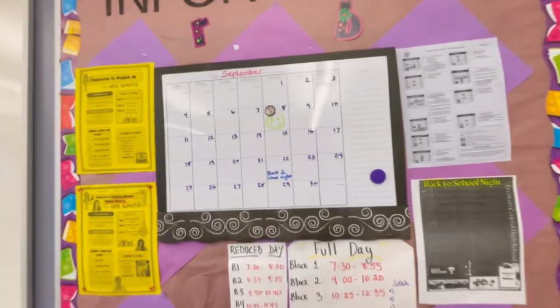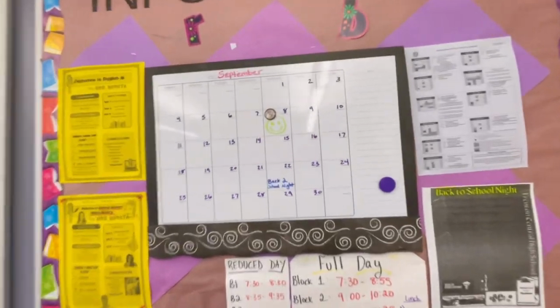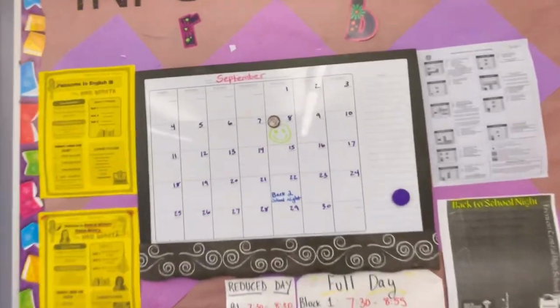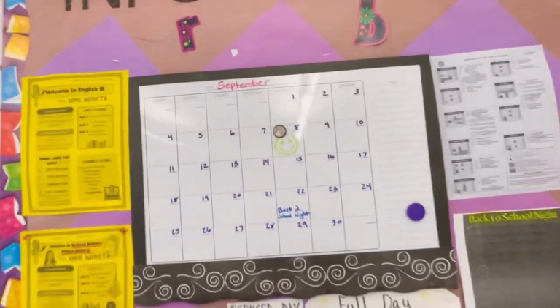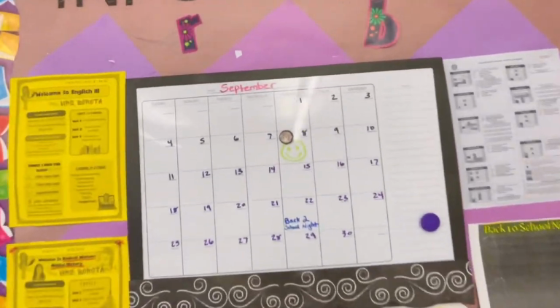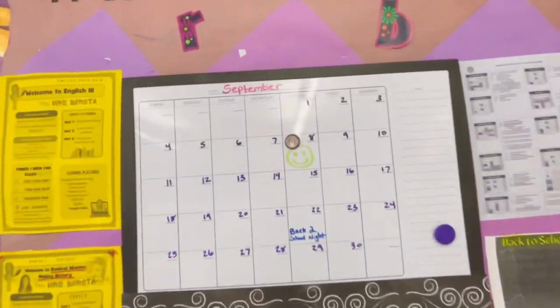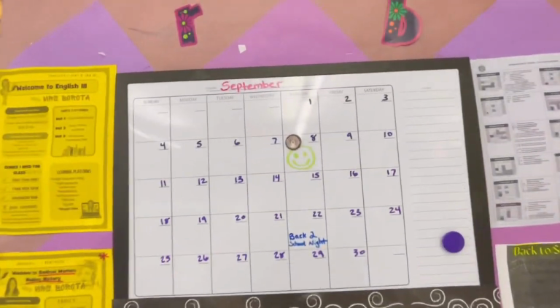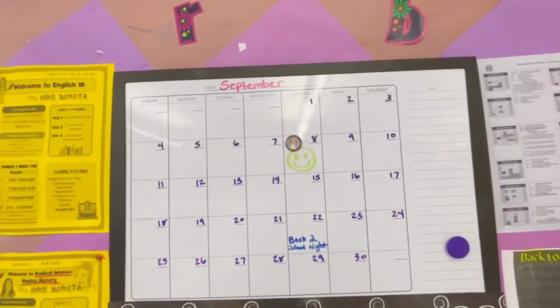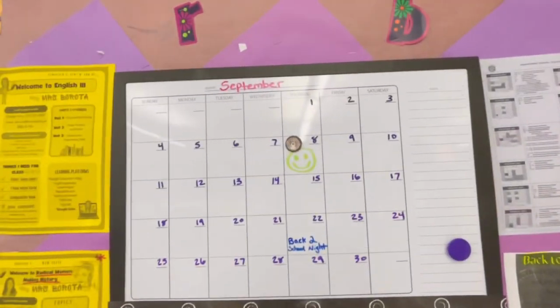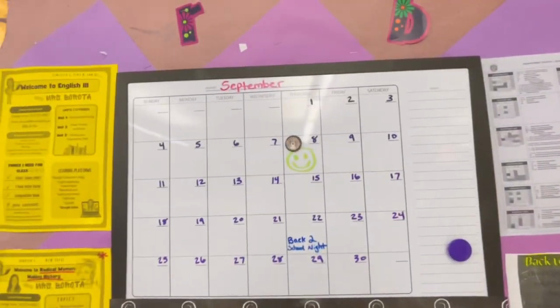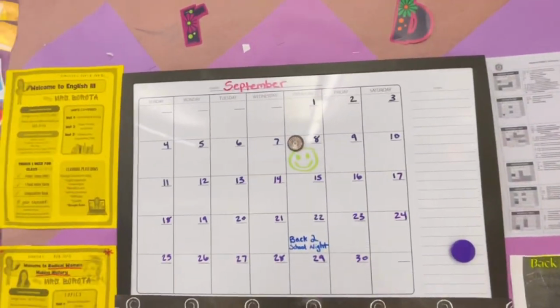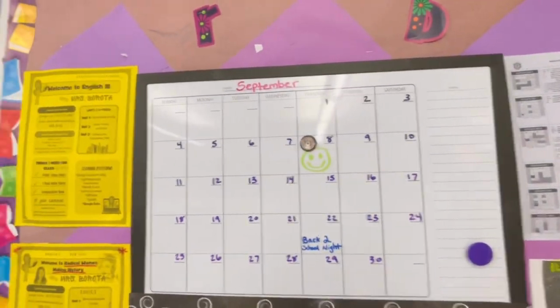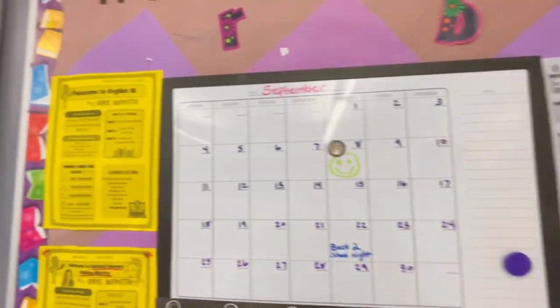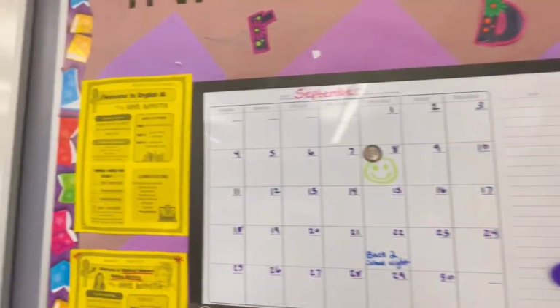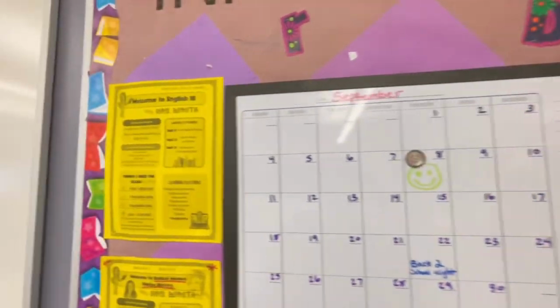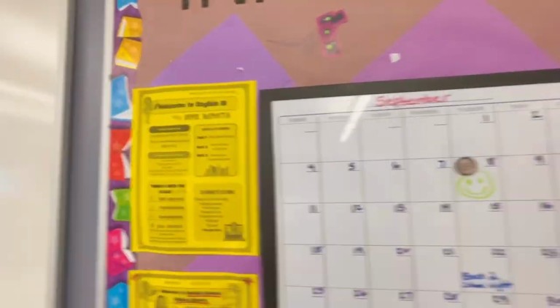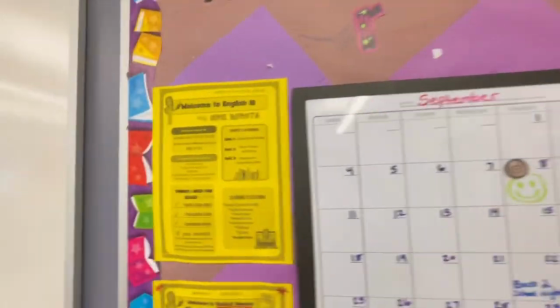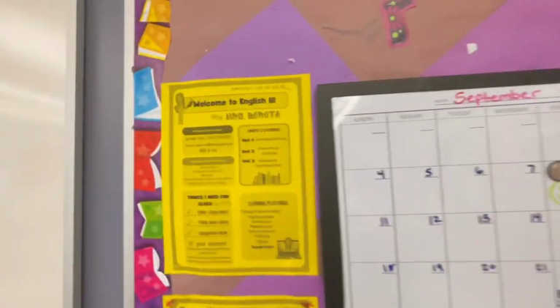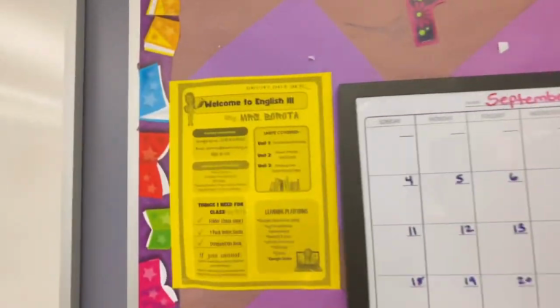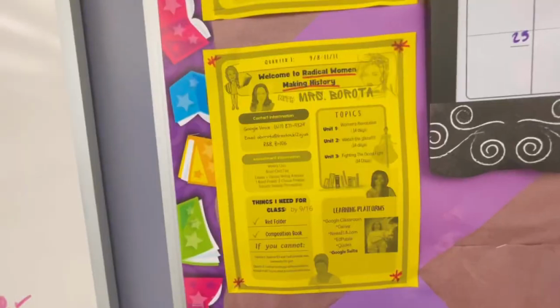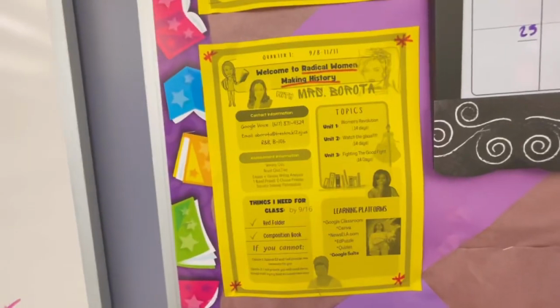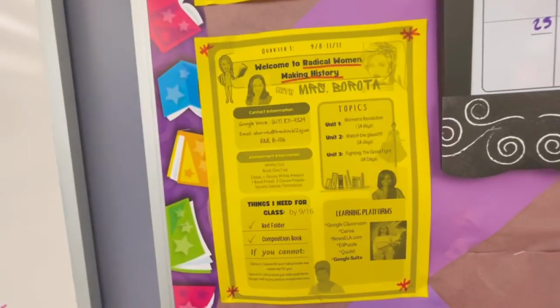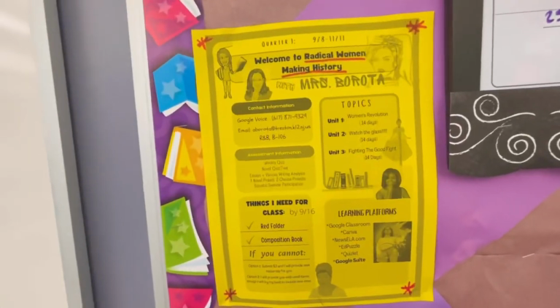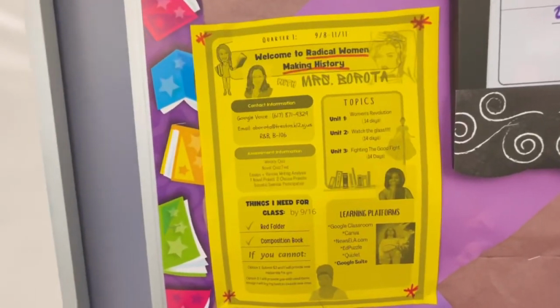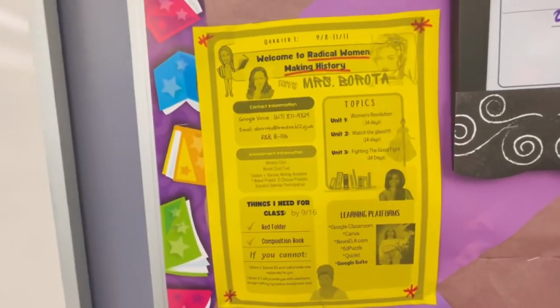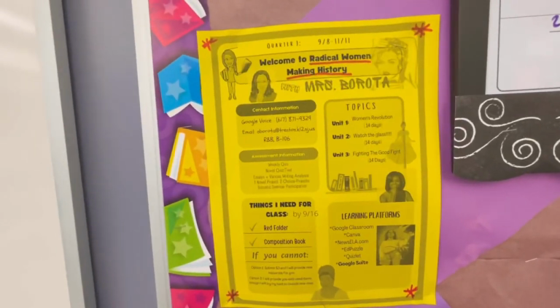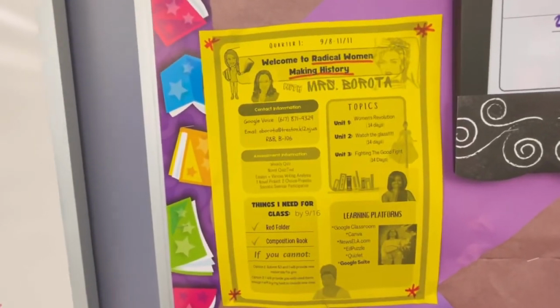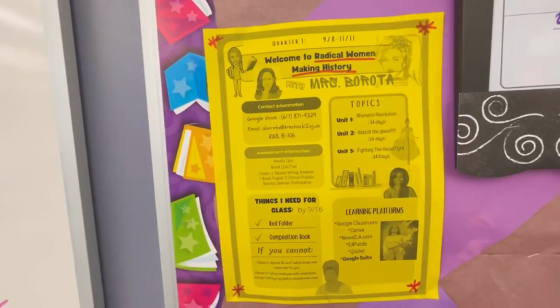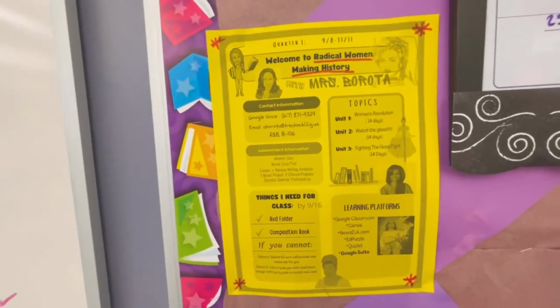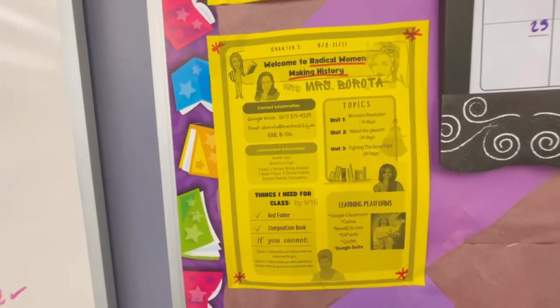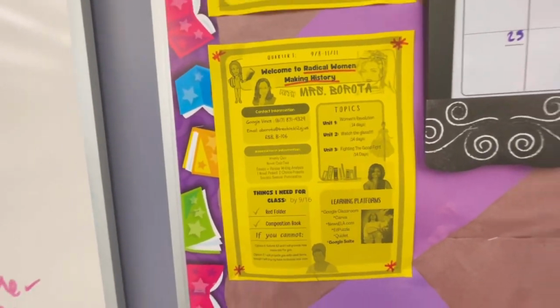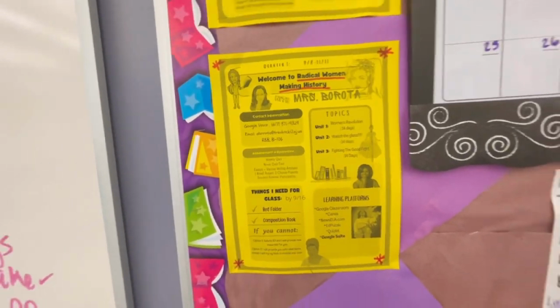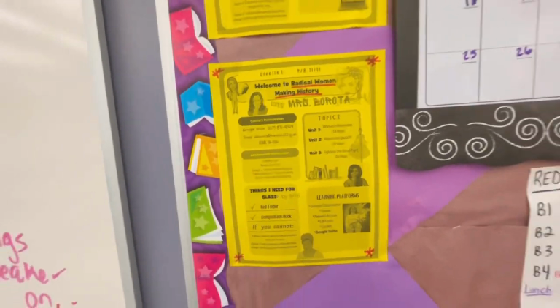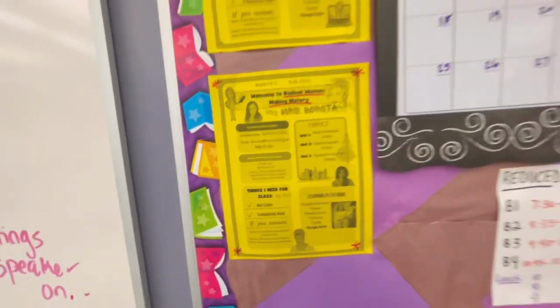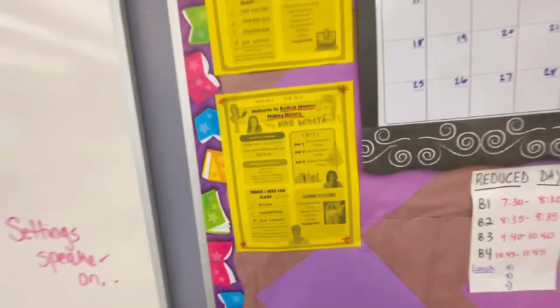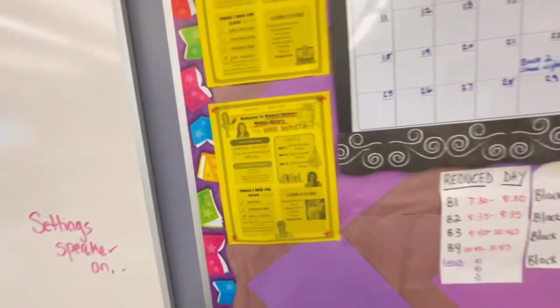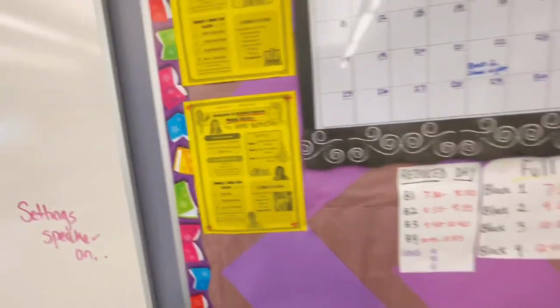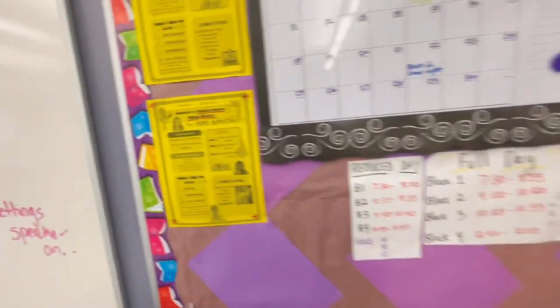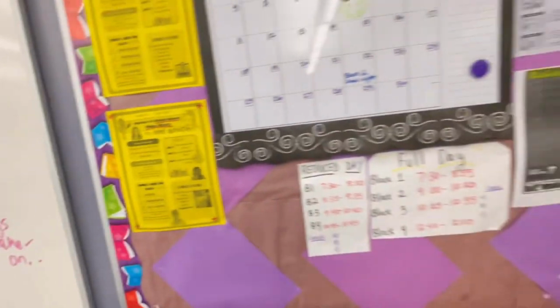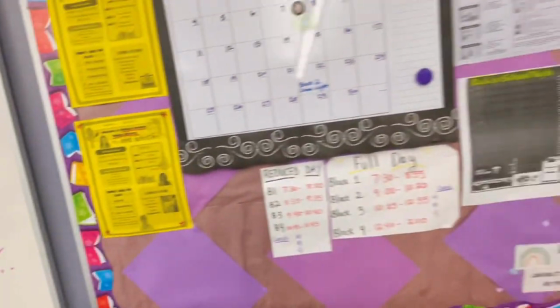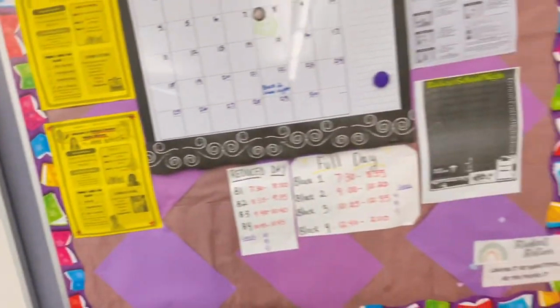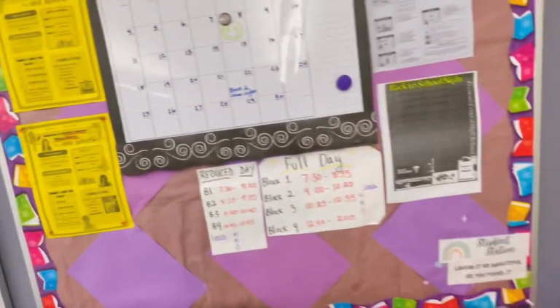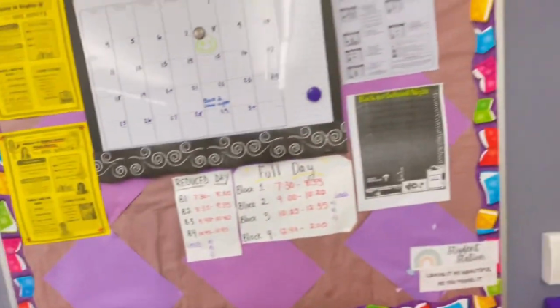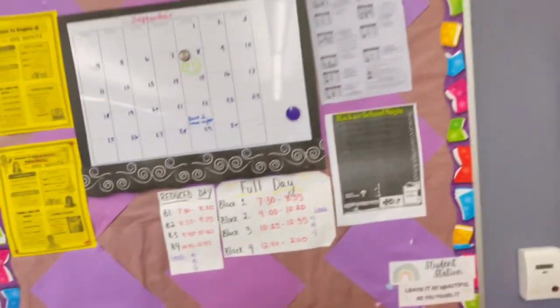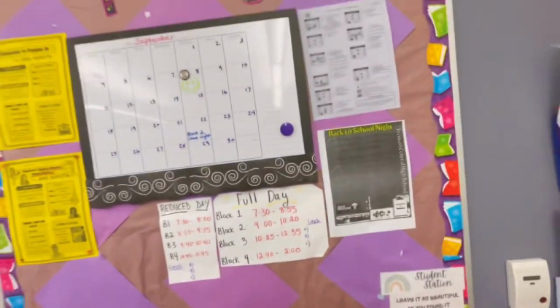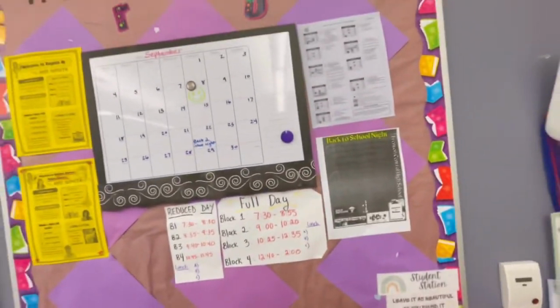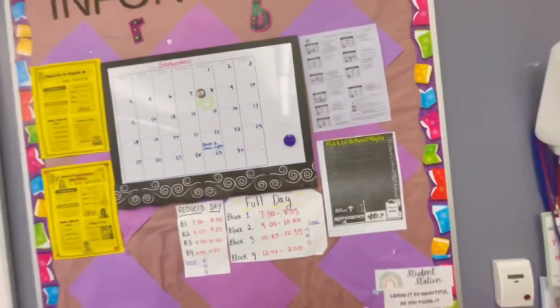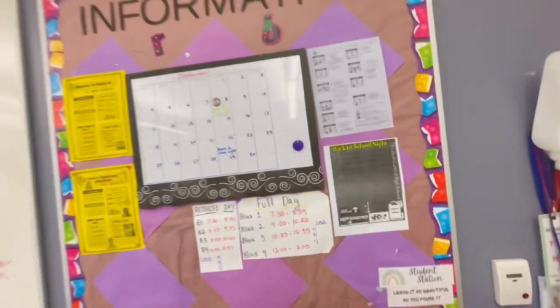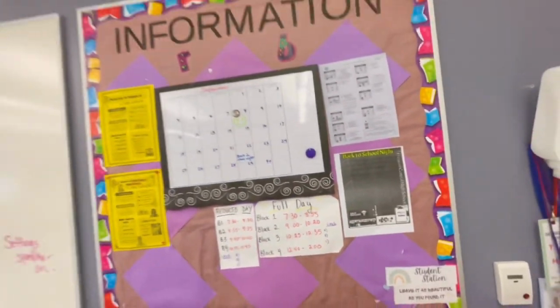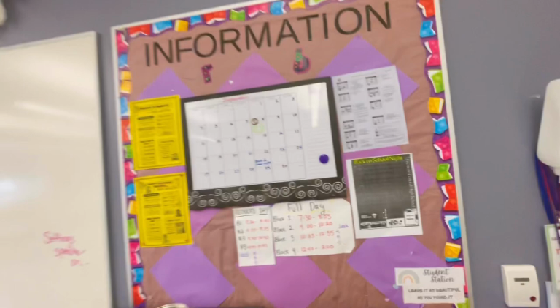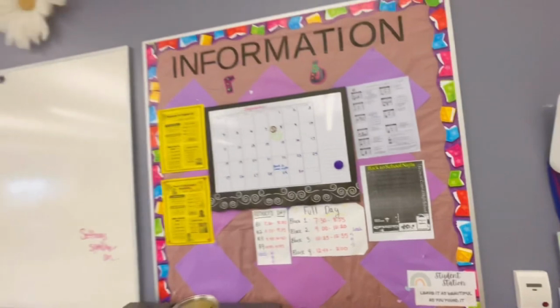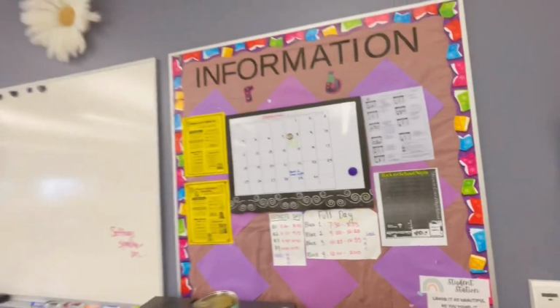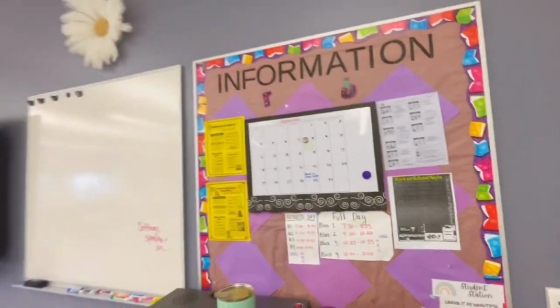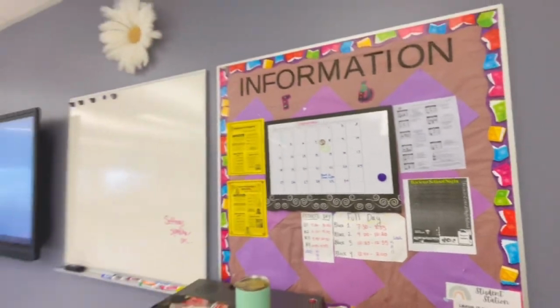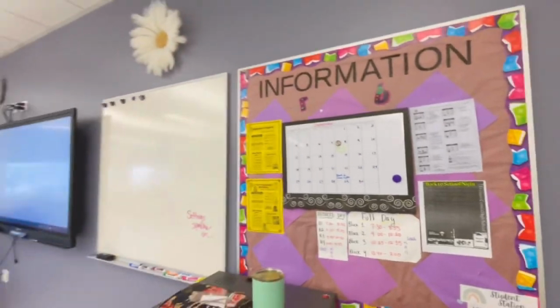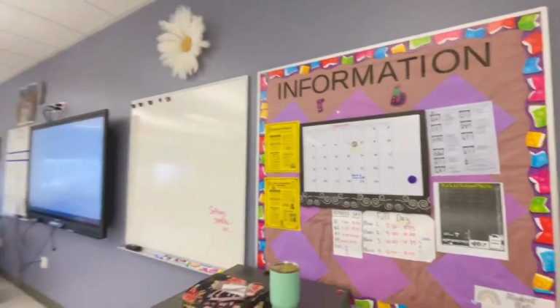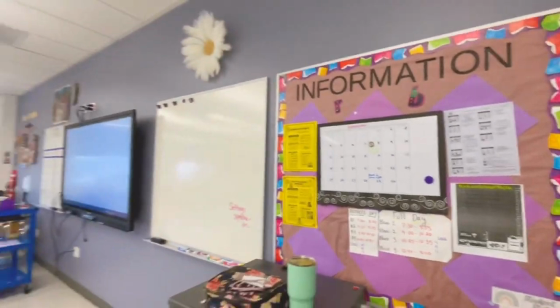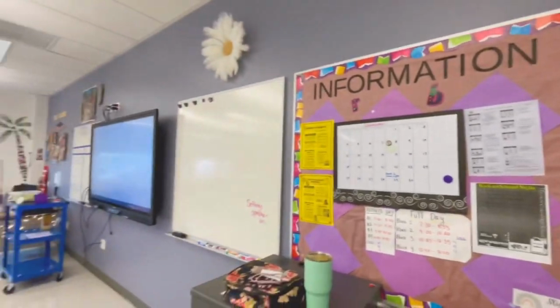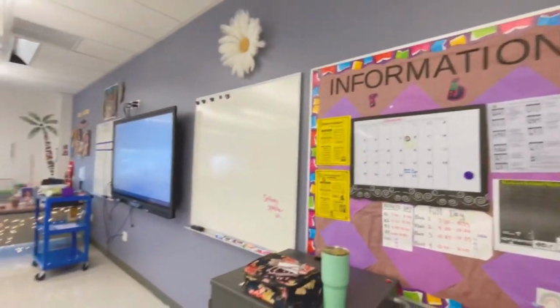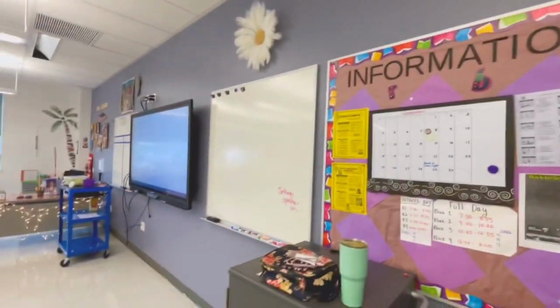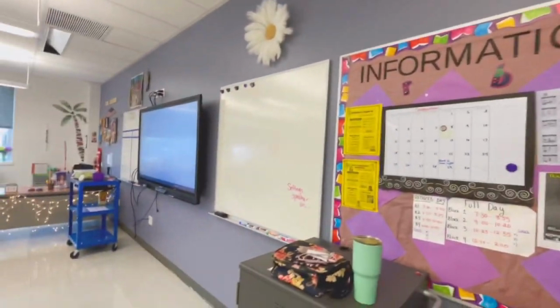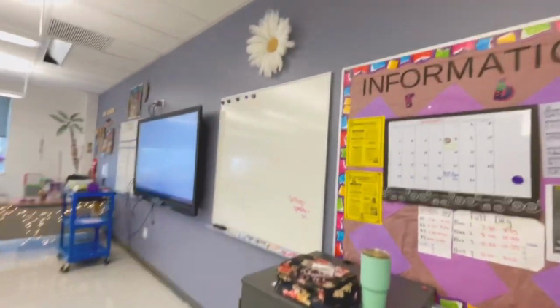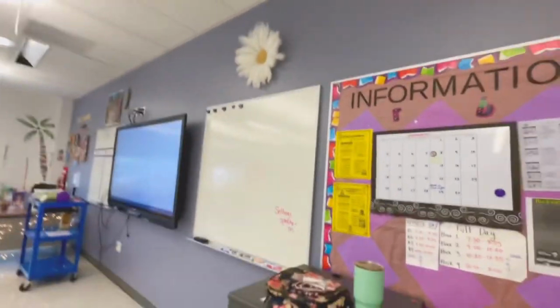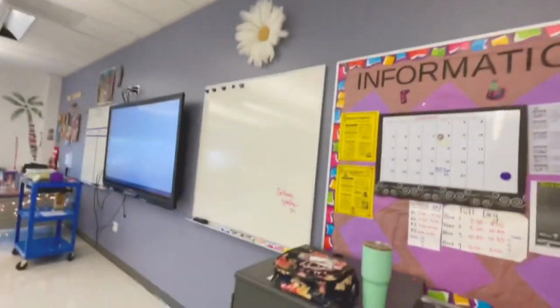This bulletin board is dedicated to student information — their syllabus, calendar, scheduling, and all that information.